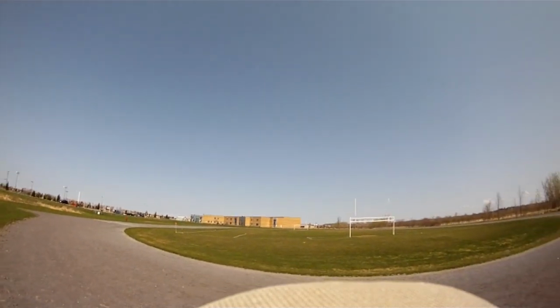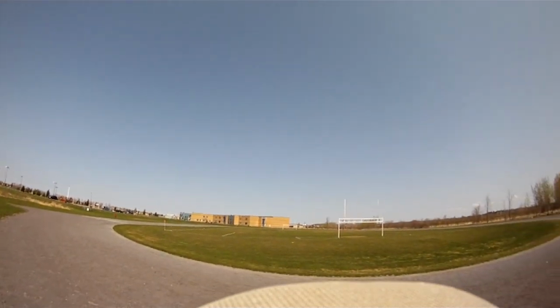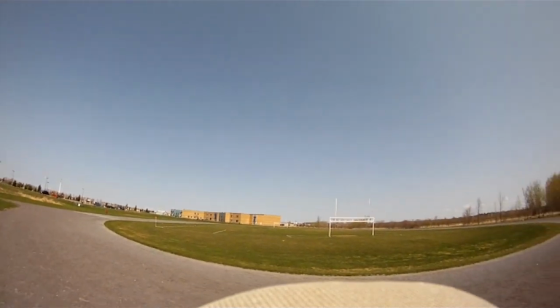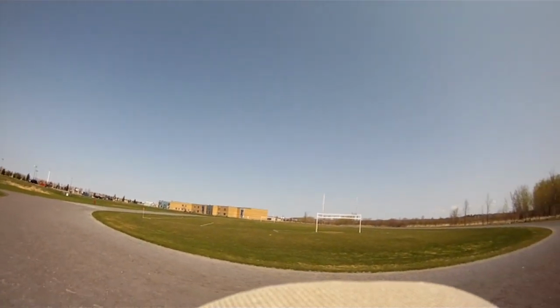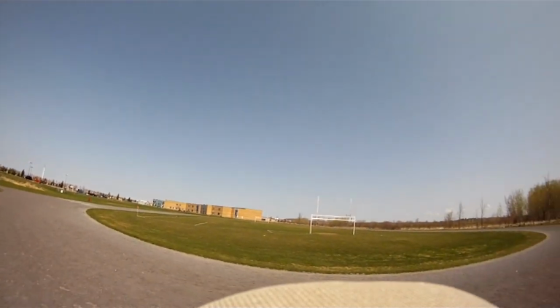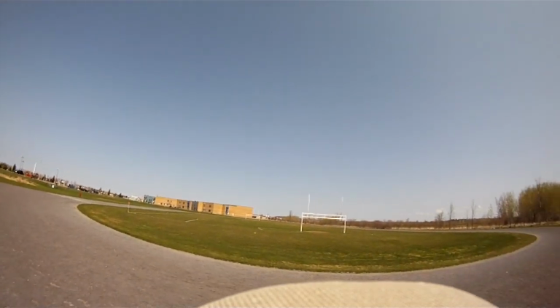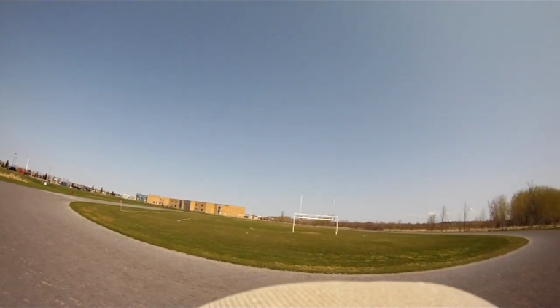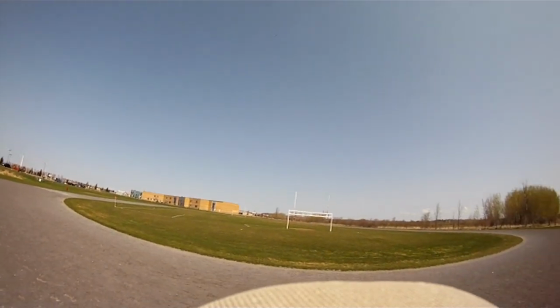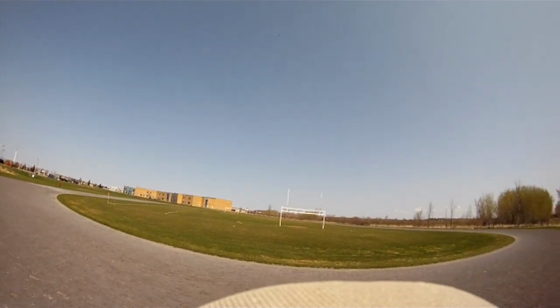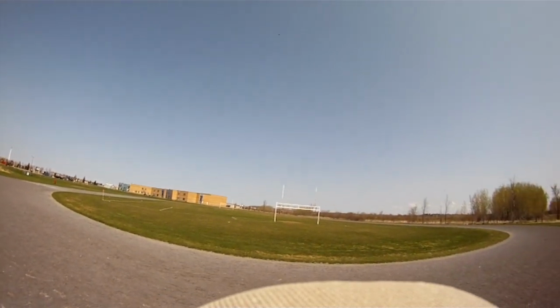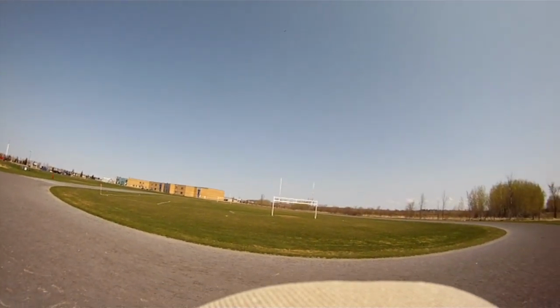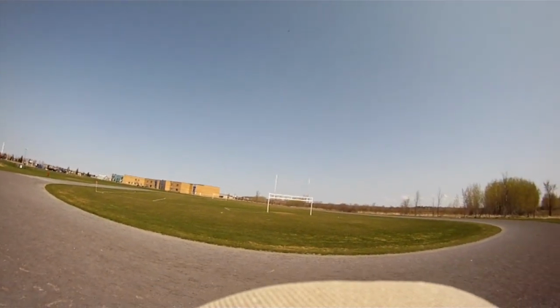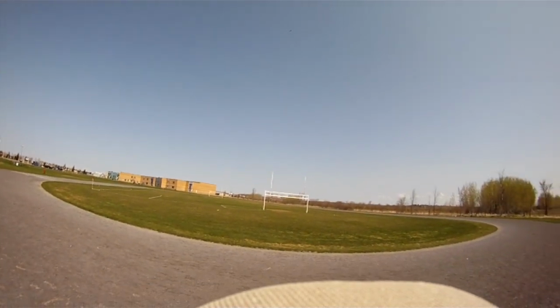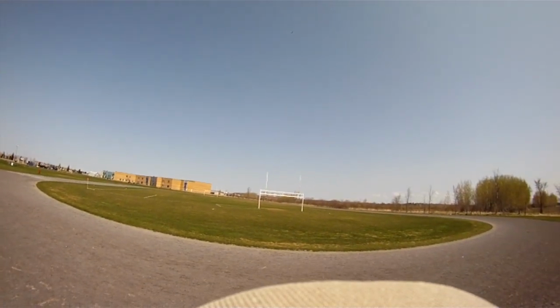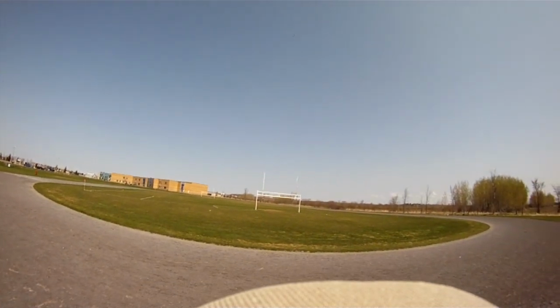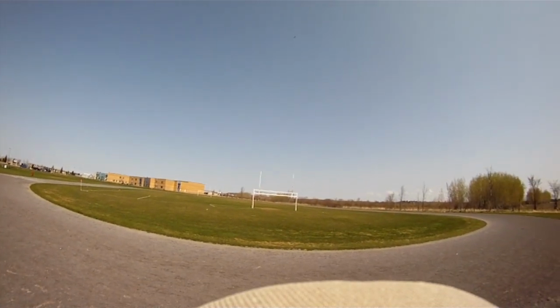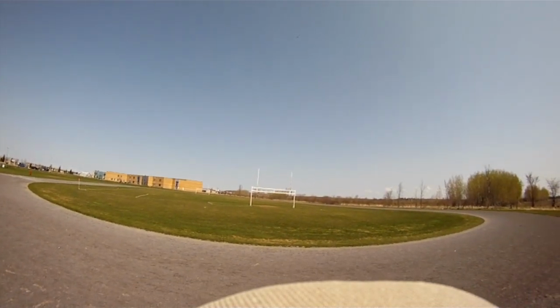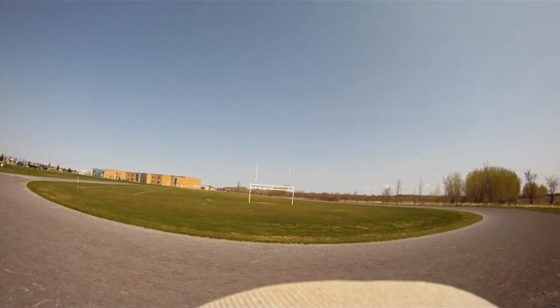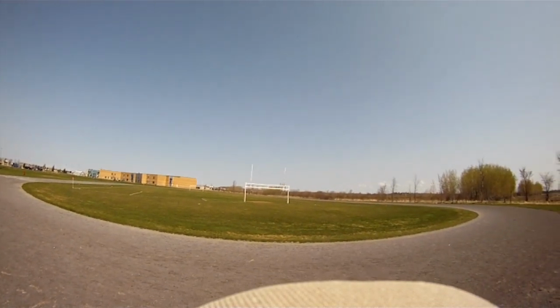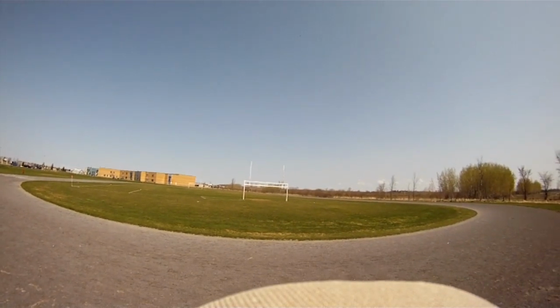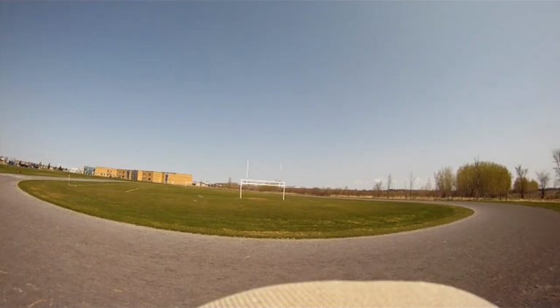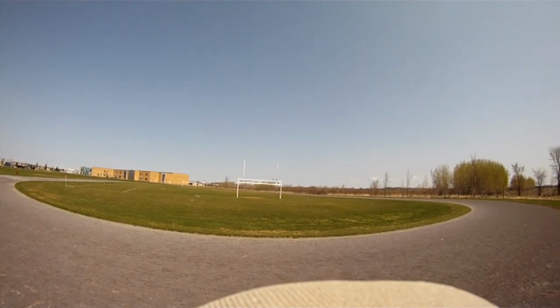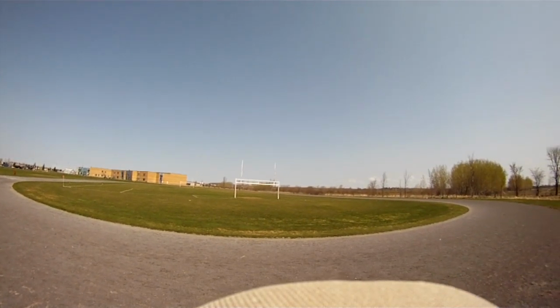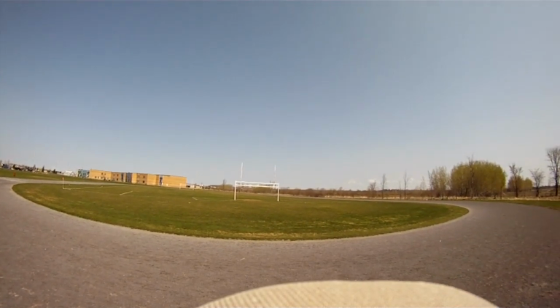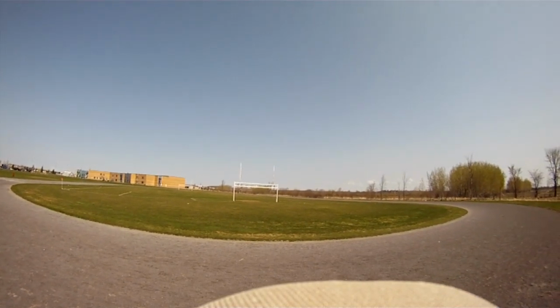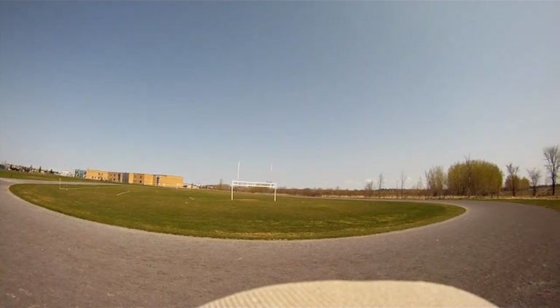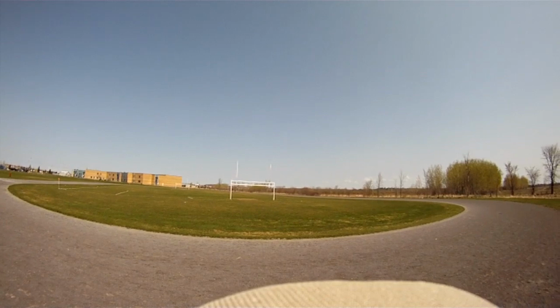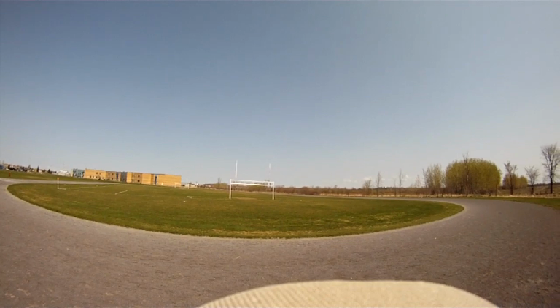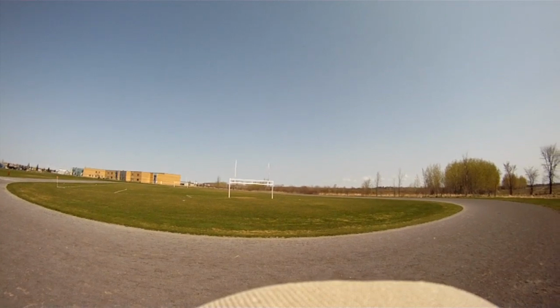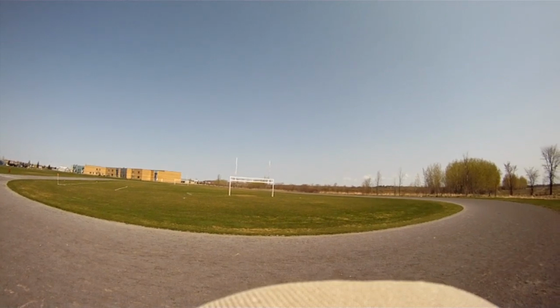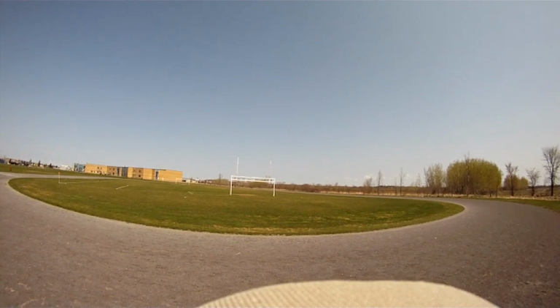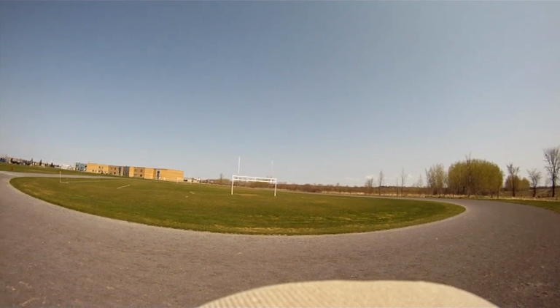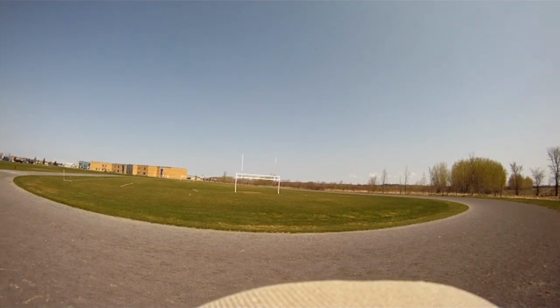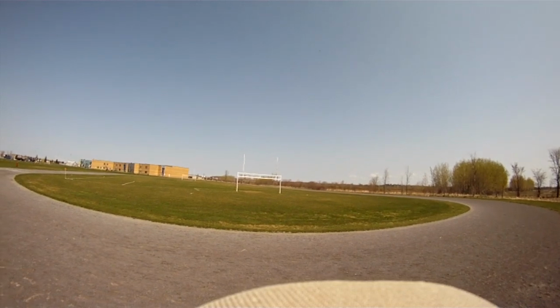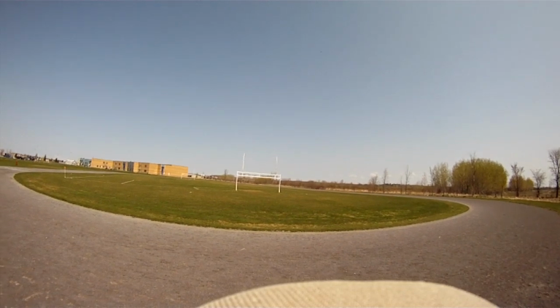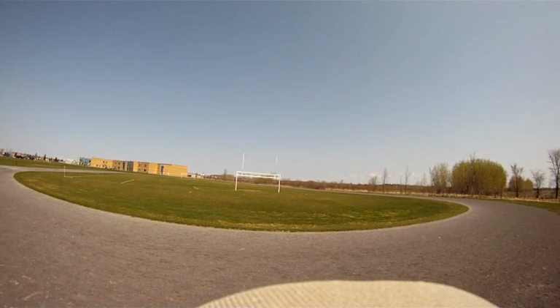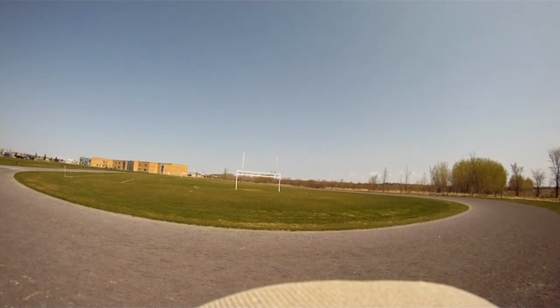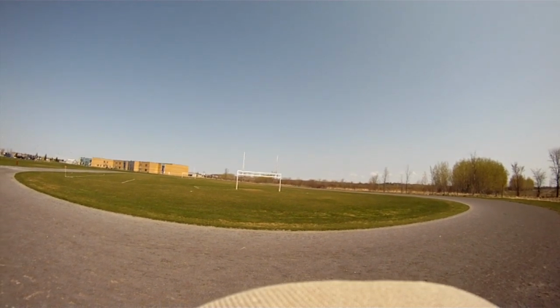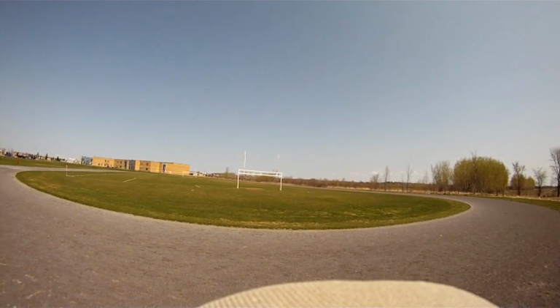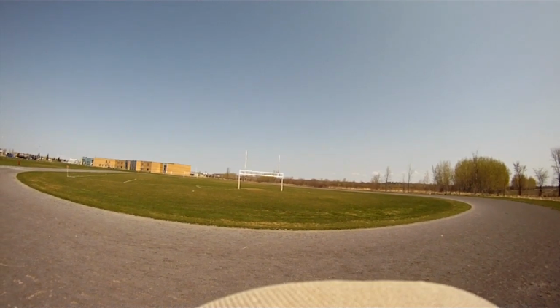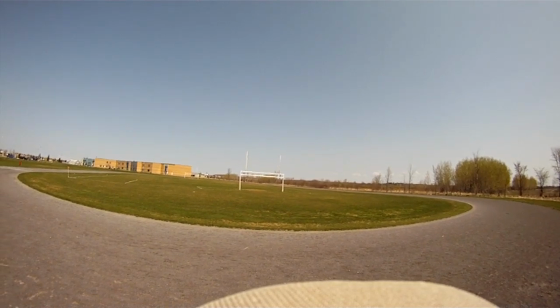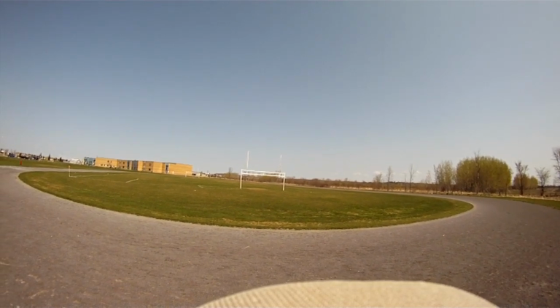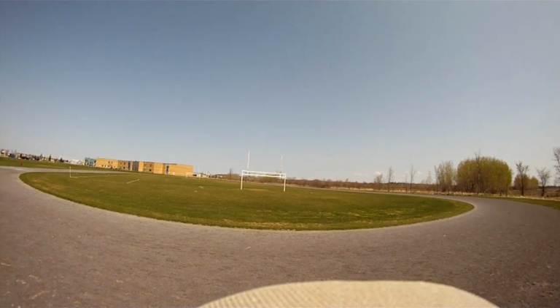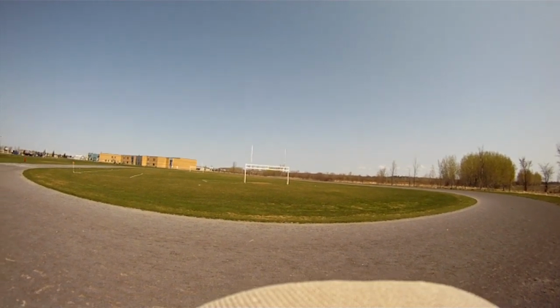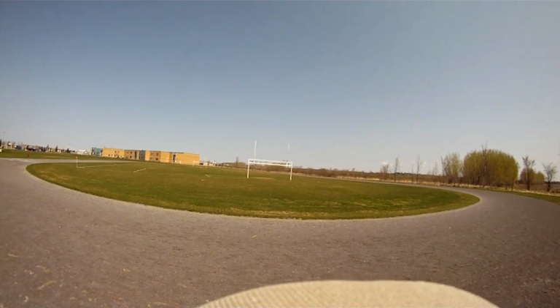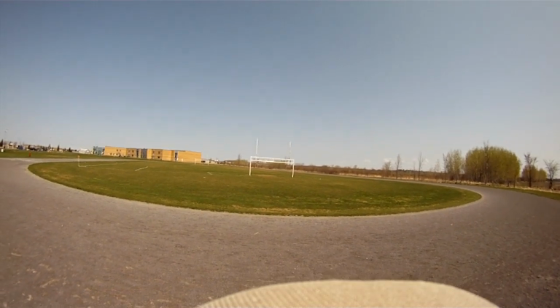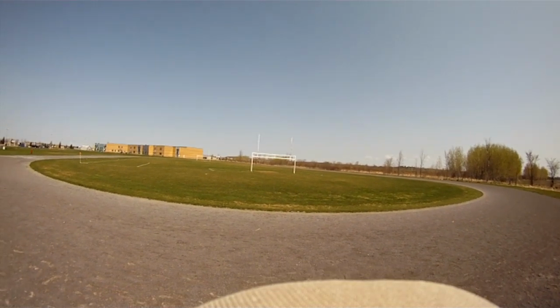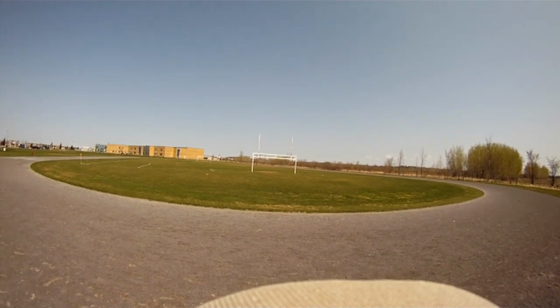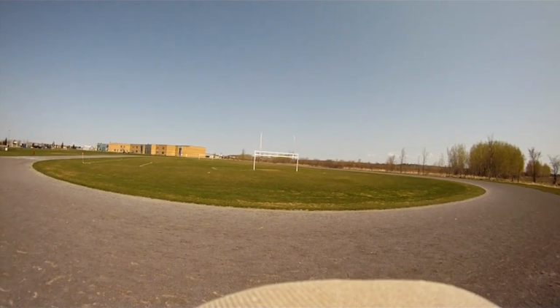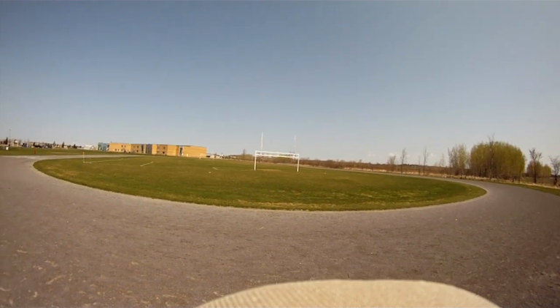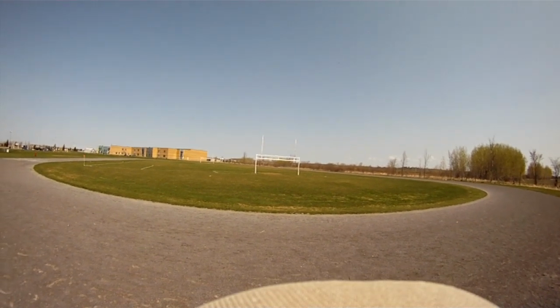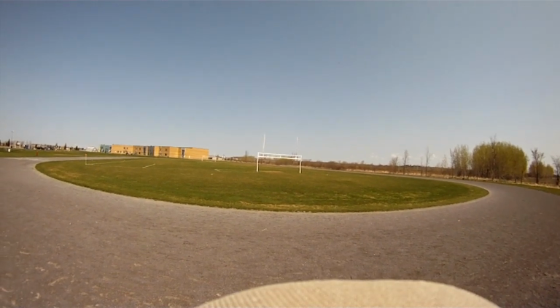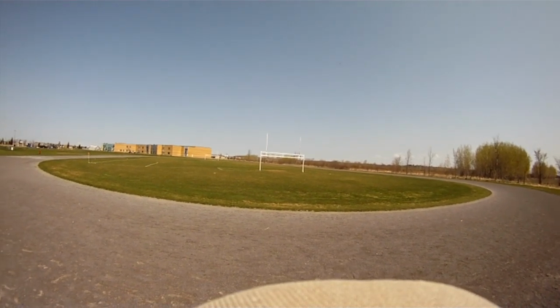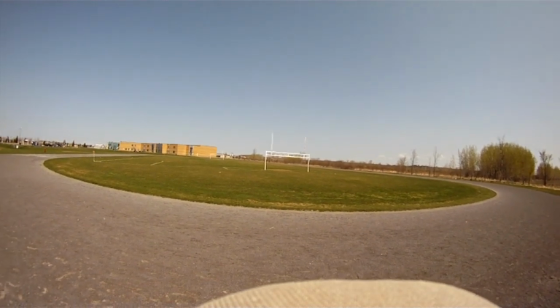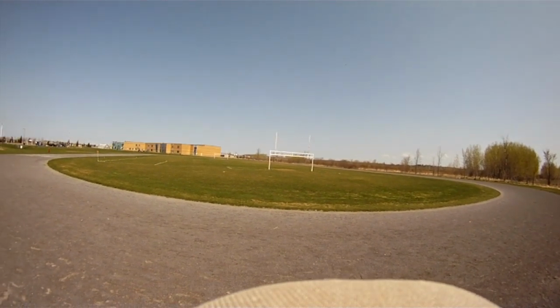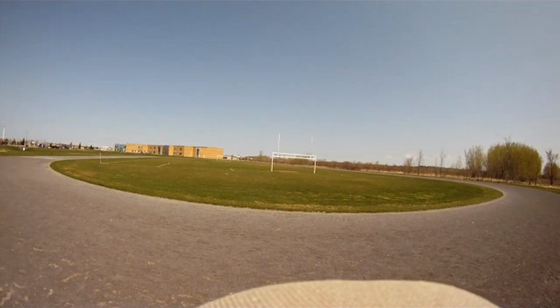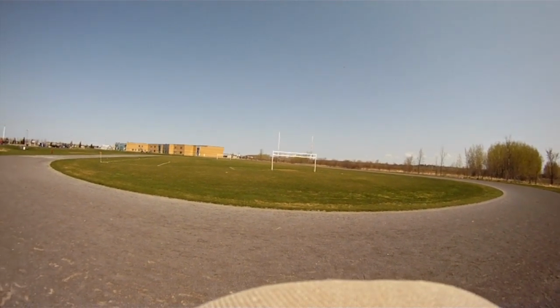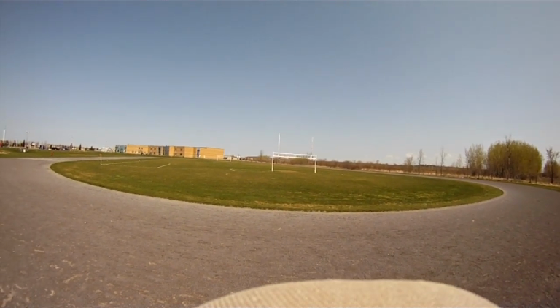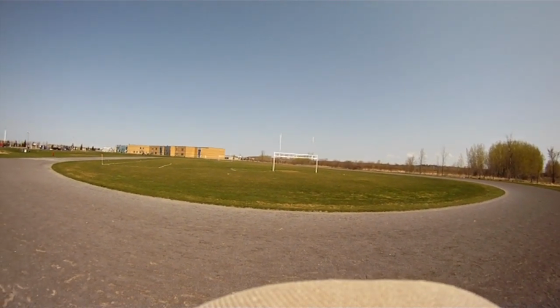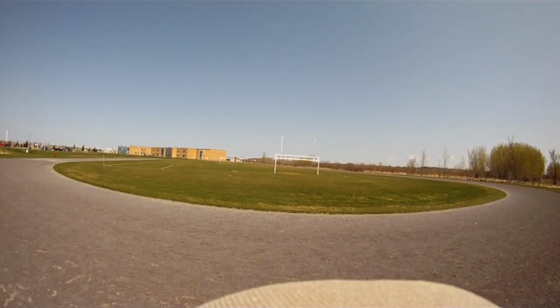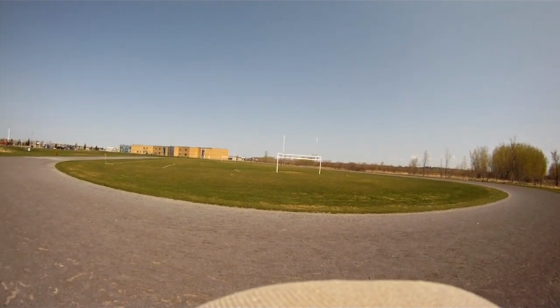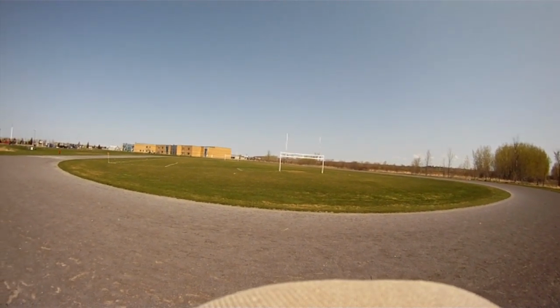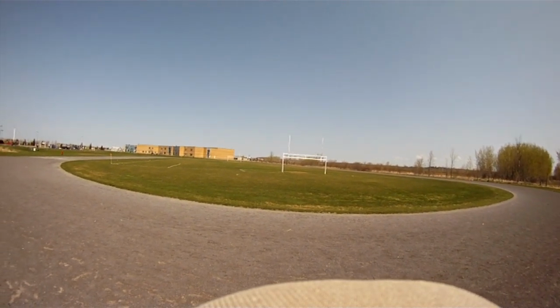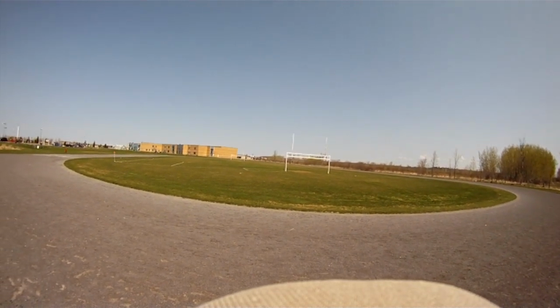I'll take the prop off when I get home and rebalance it. Did it get nicked? Oh yeah, it got scuffed up. I don't think it was balanced.